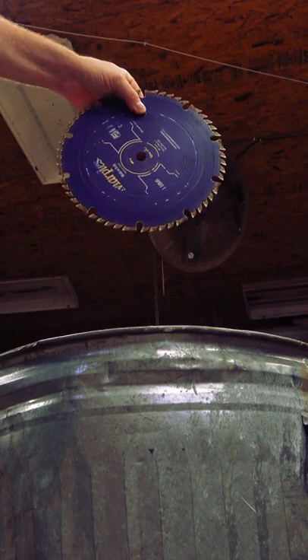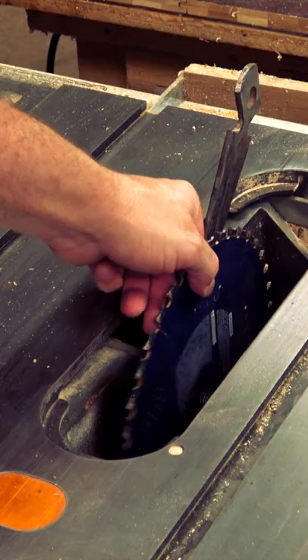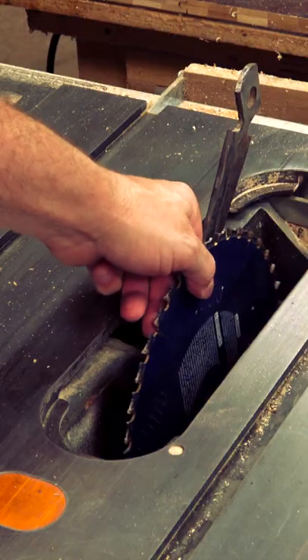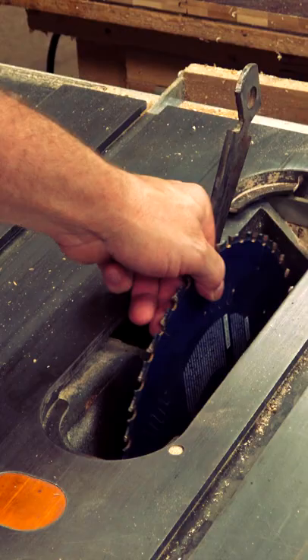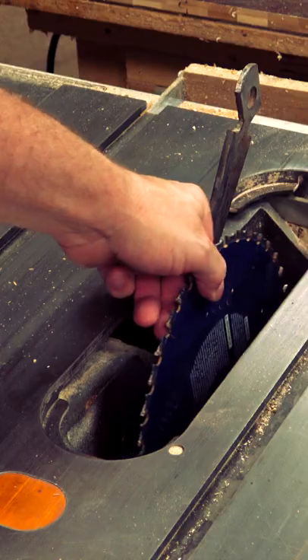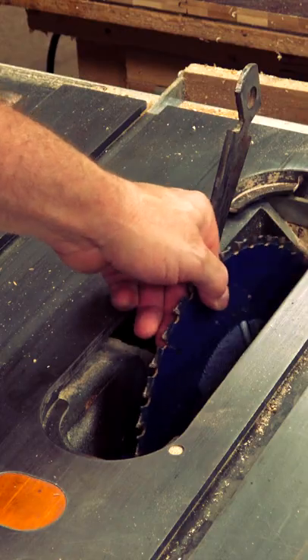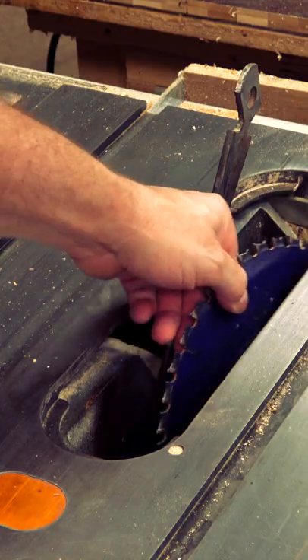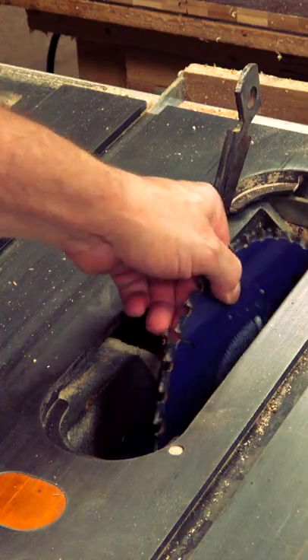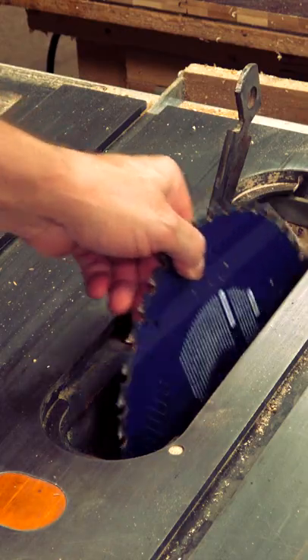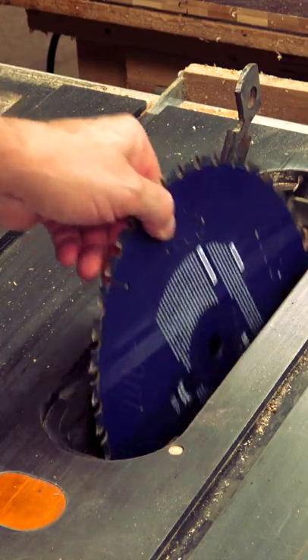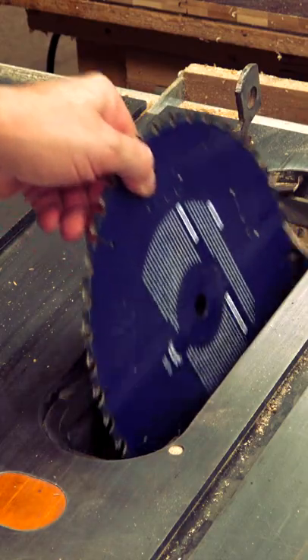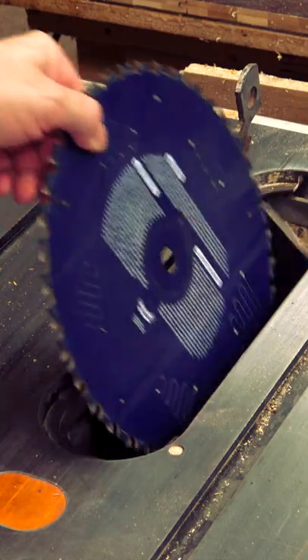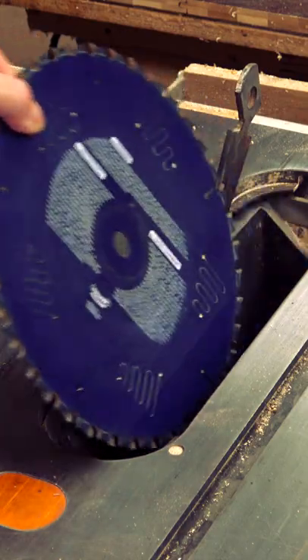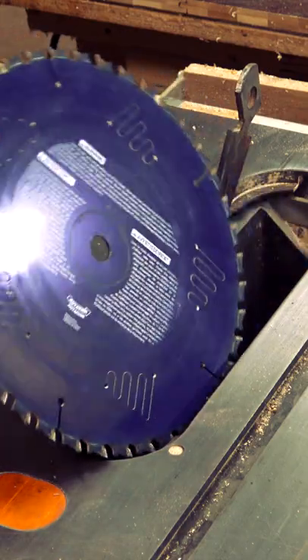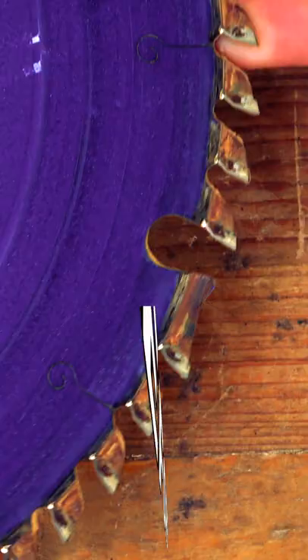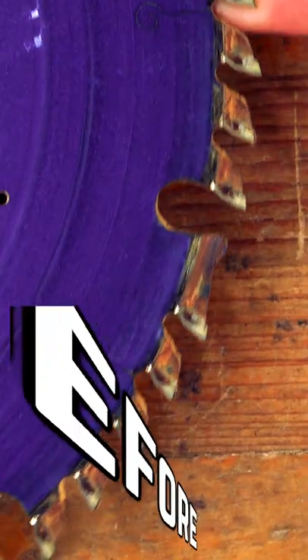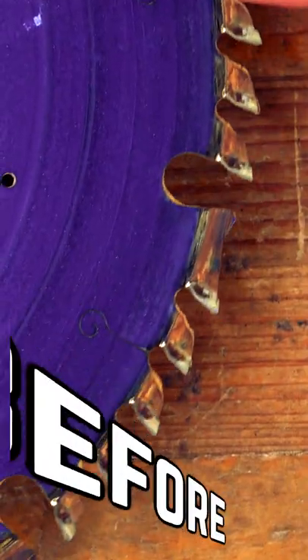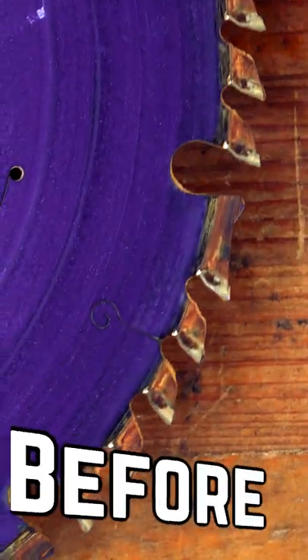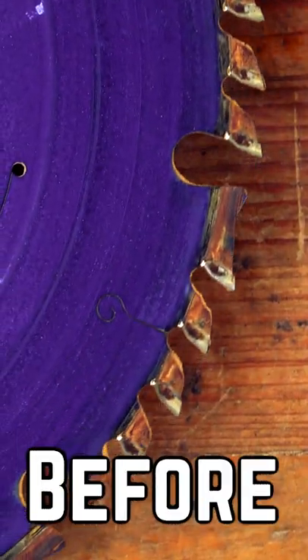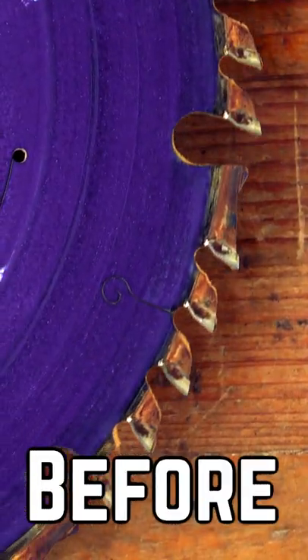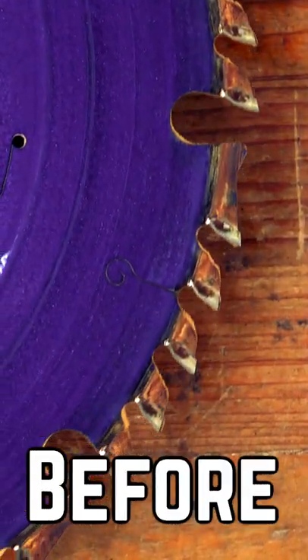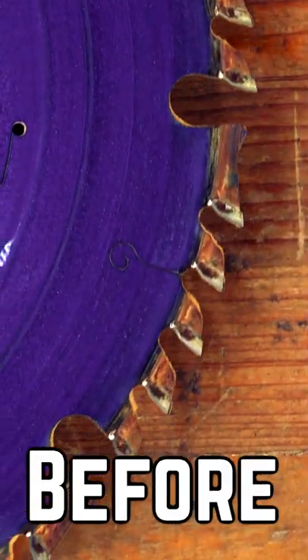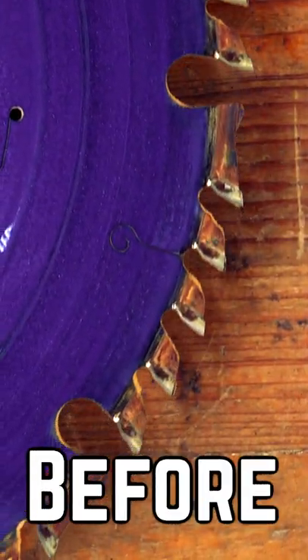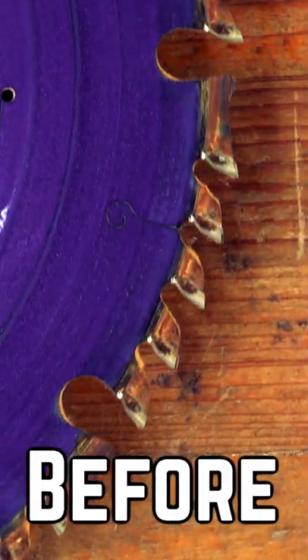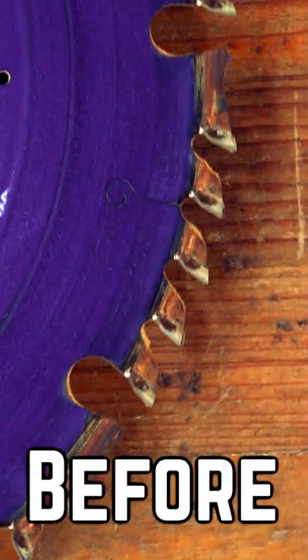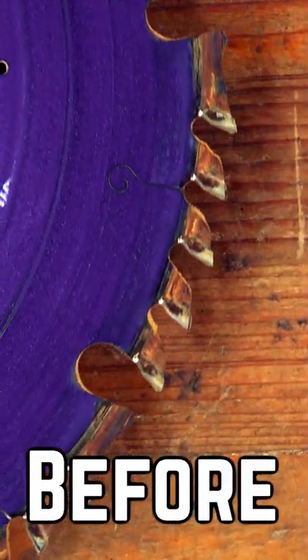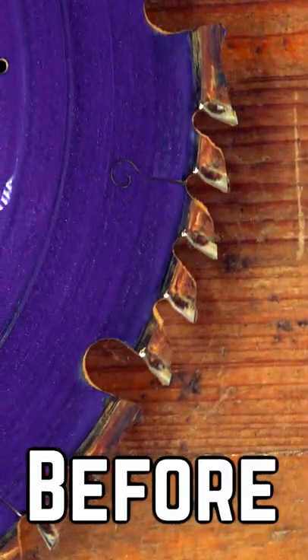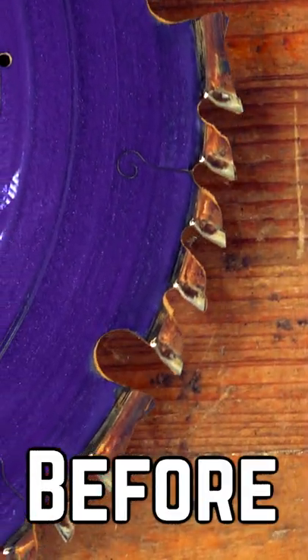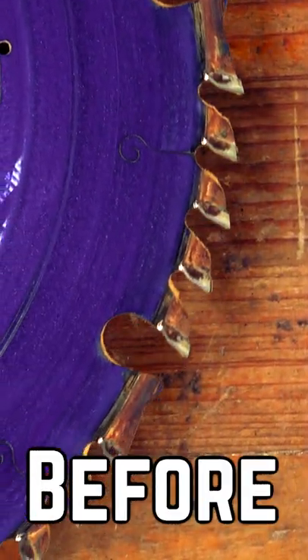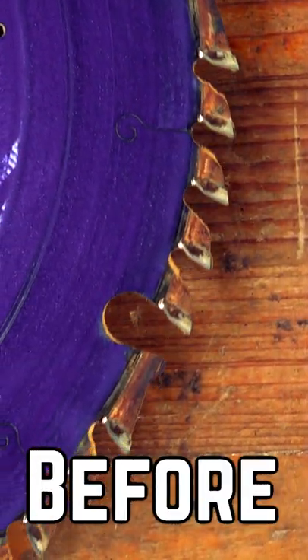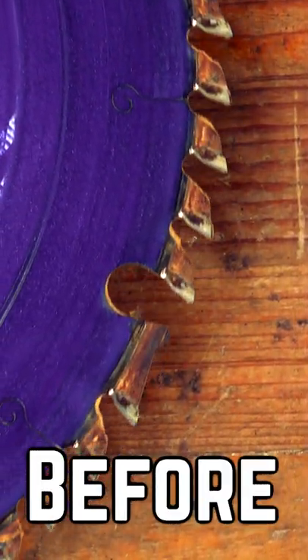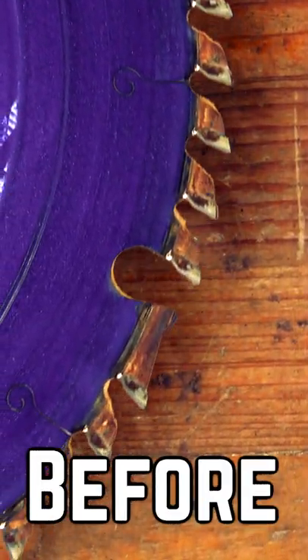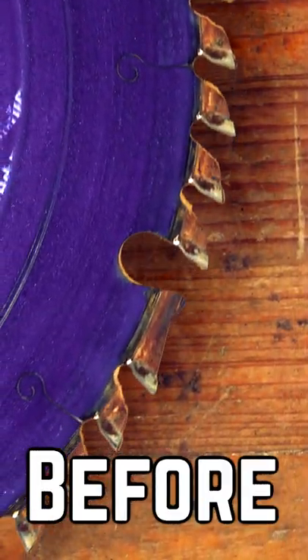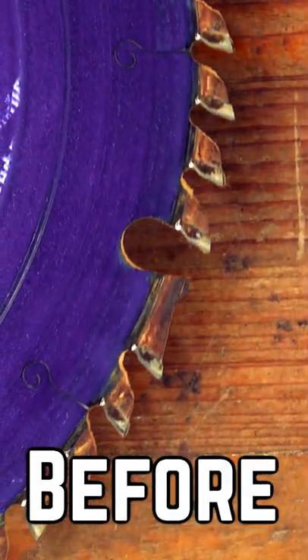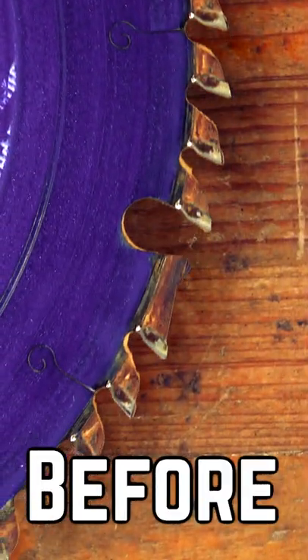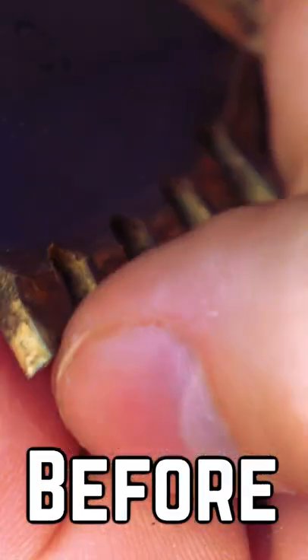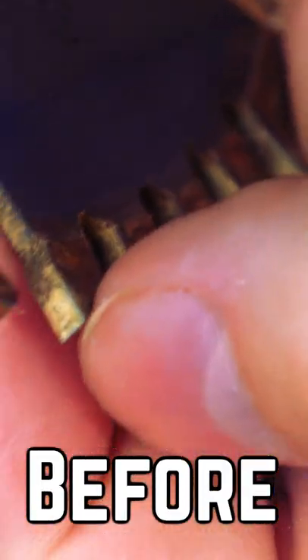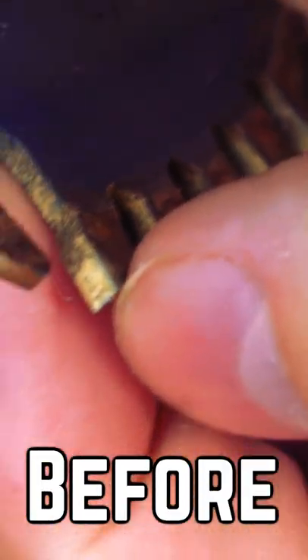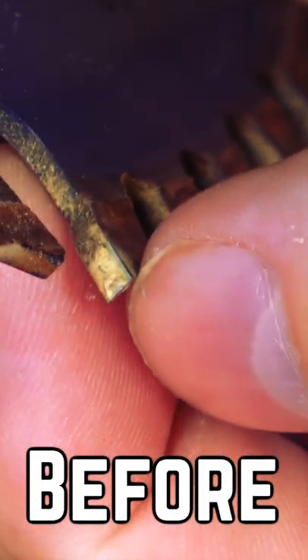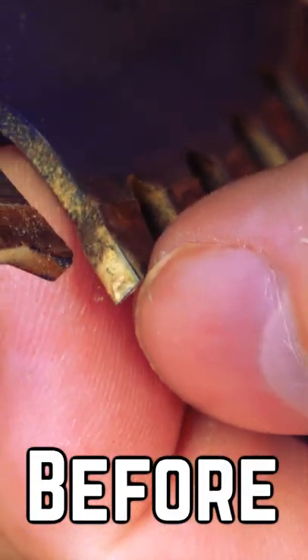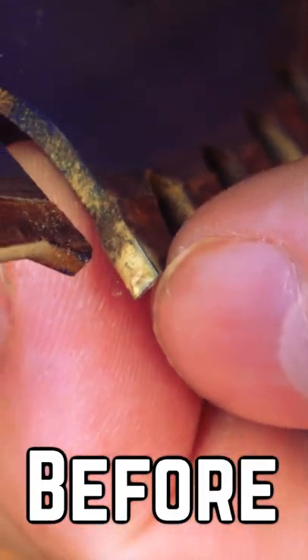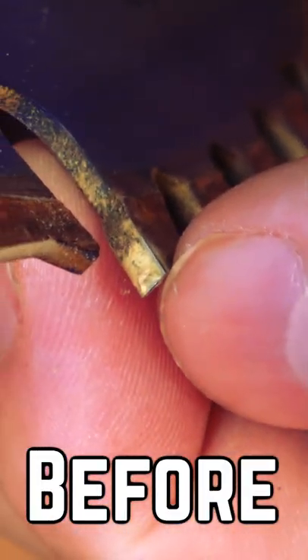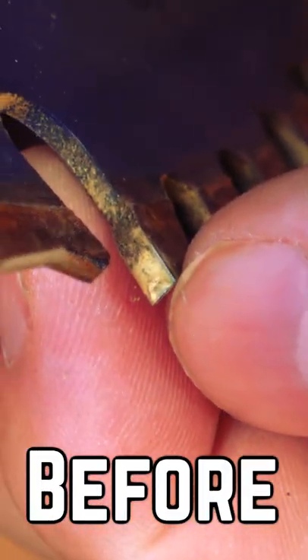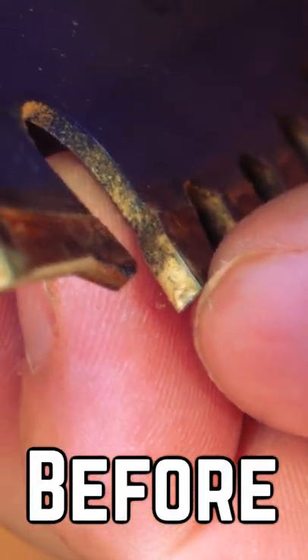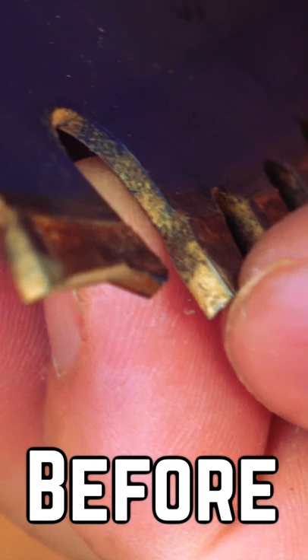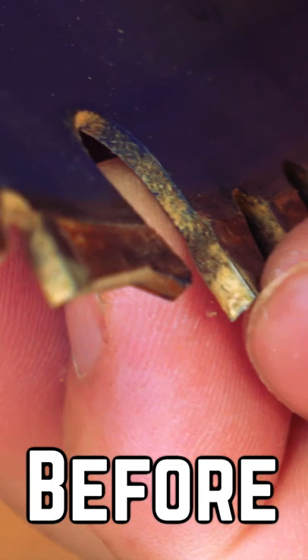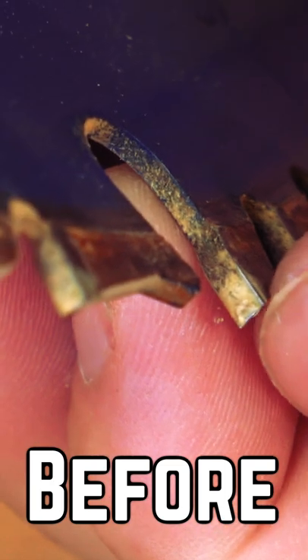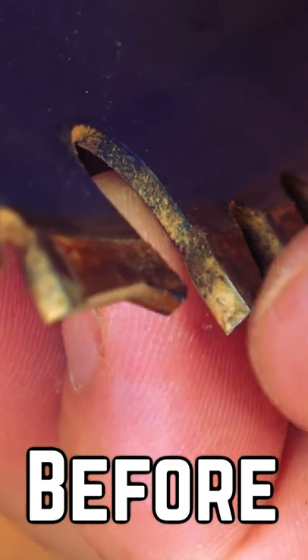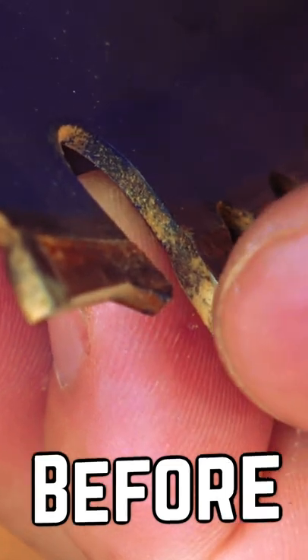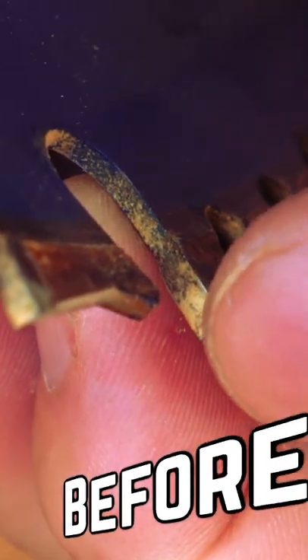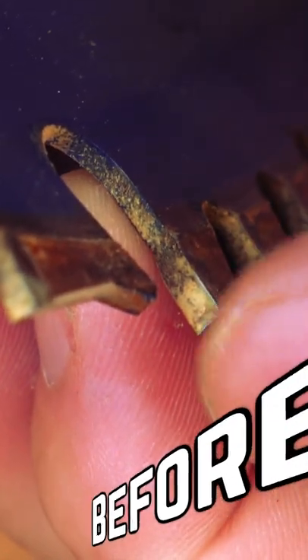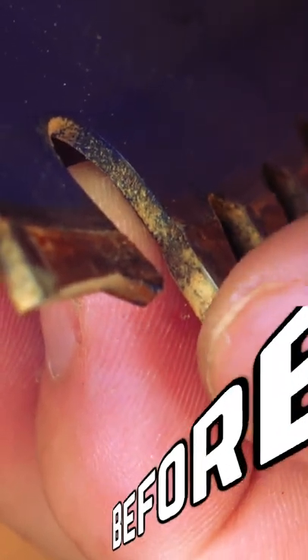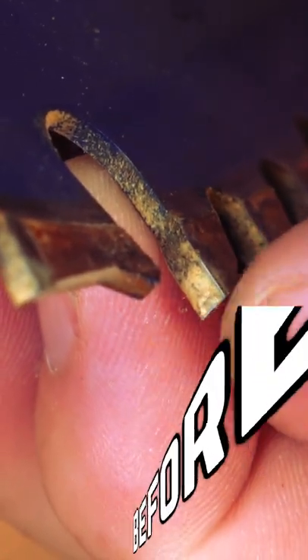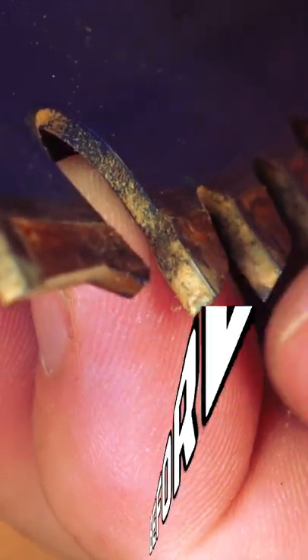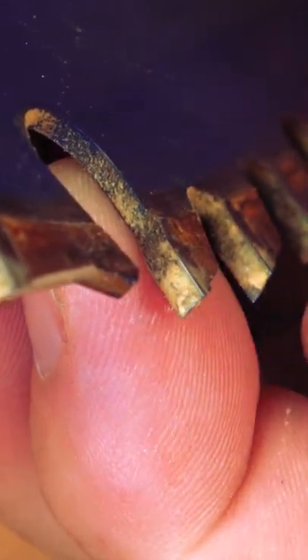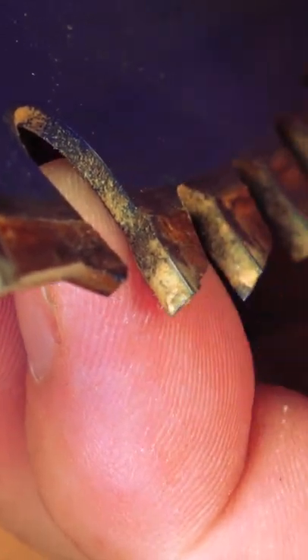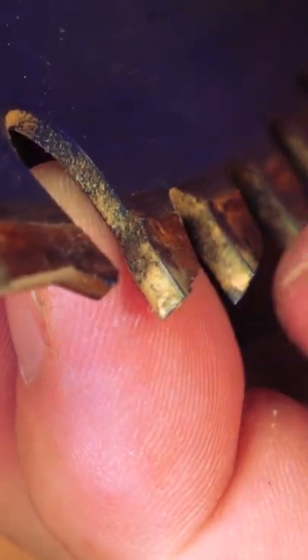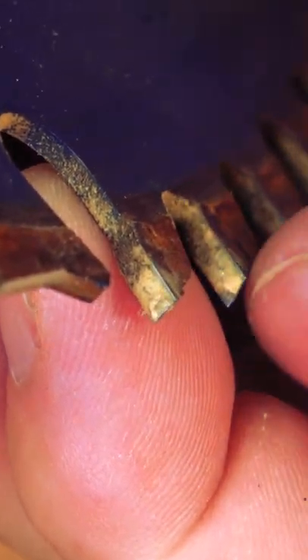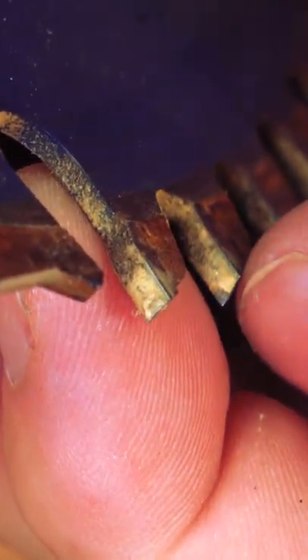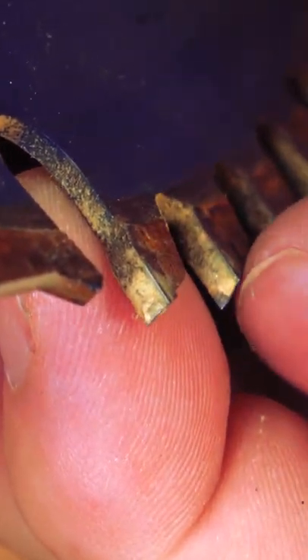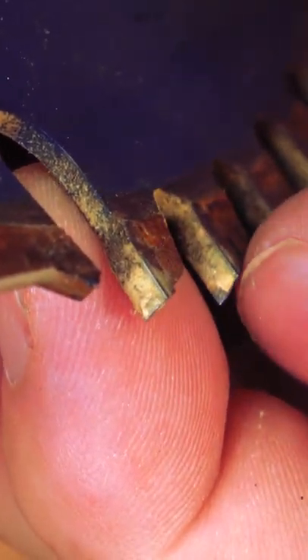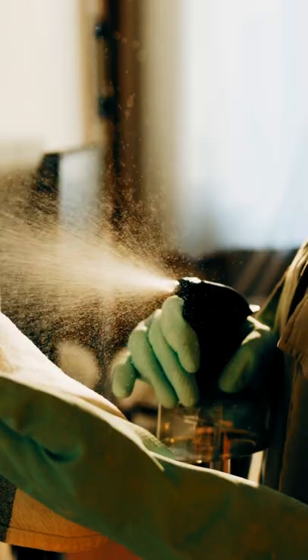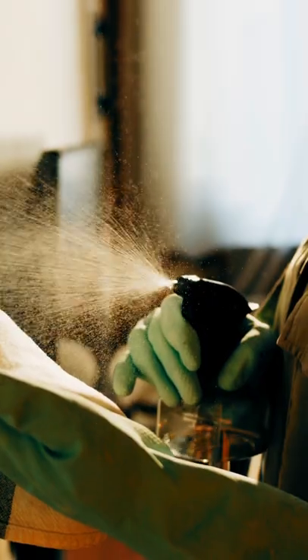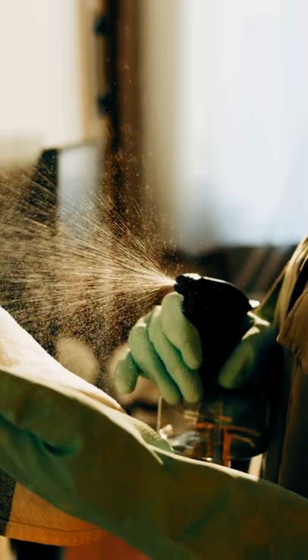Remove your blade from your saw and look at the teeth. Resin and pitch are like plaque on human teeth and can build up on your blade, creating a barrier between the wood that you're cutting and the blade.